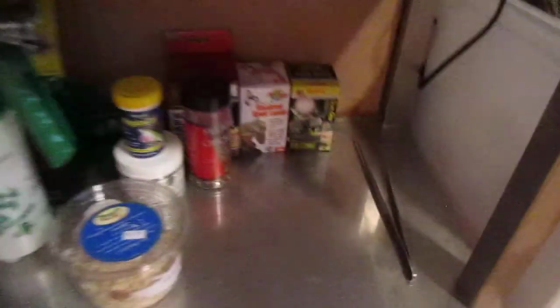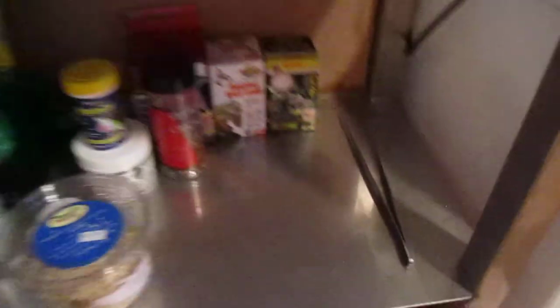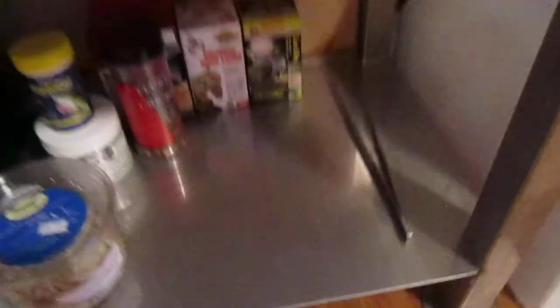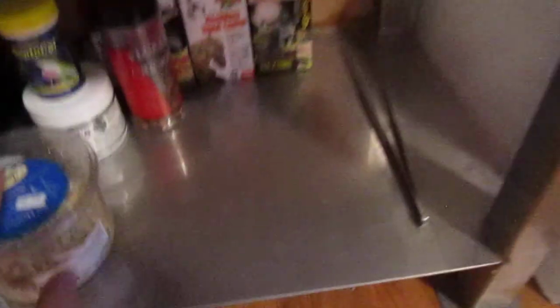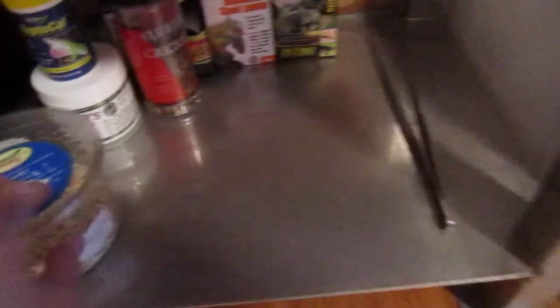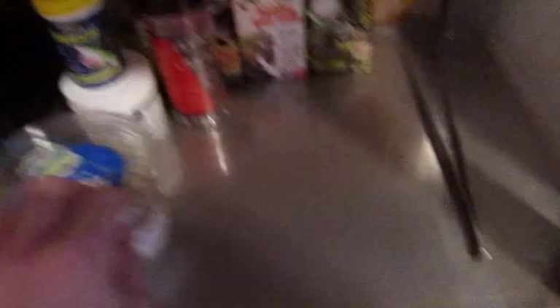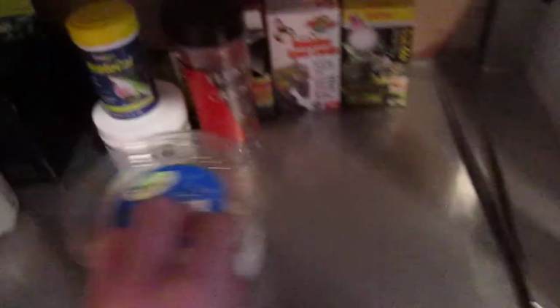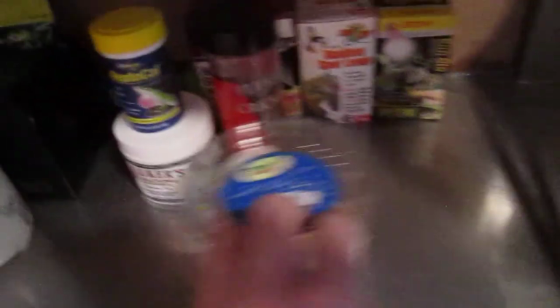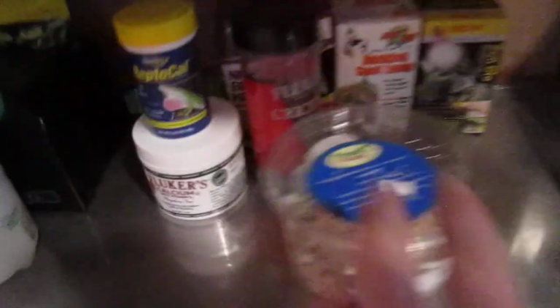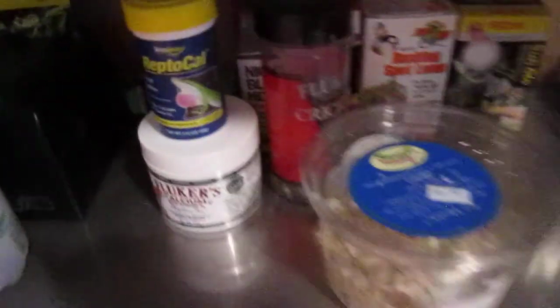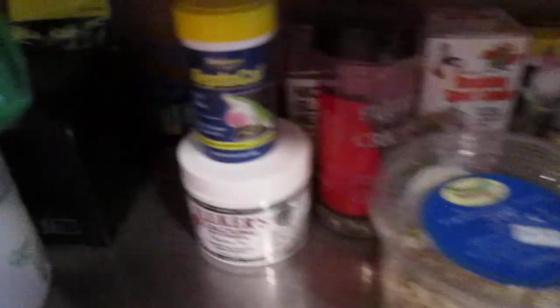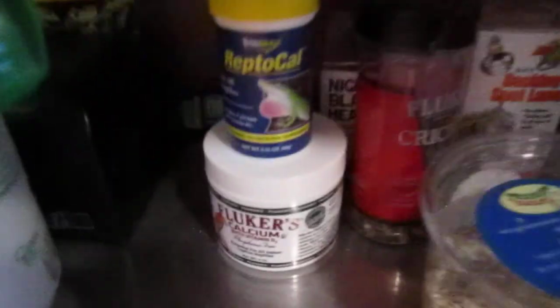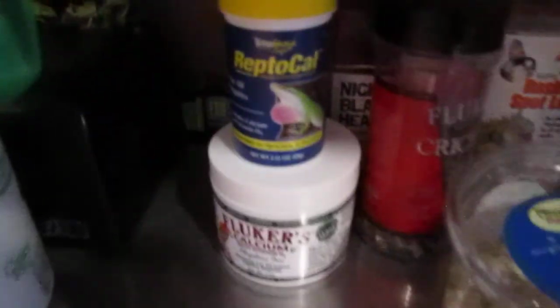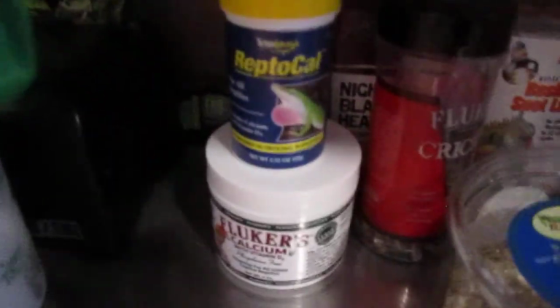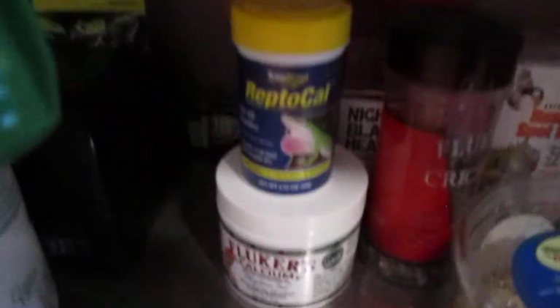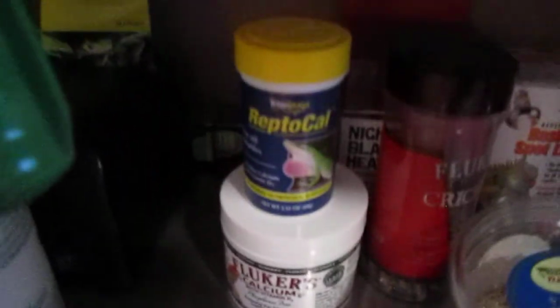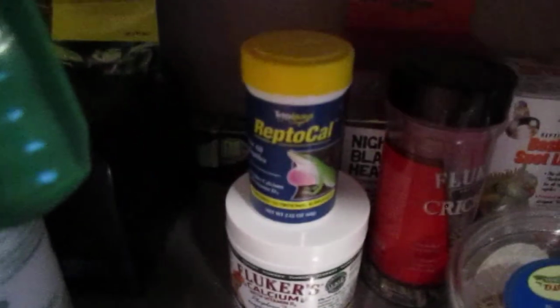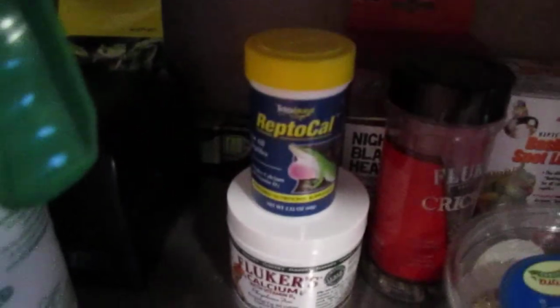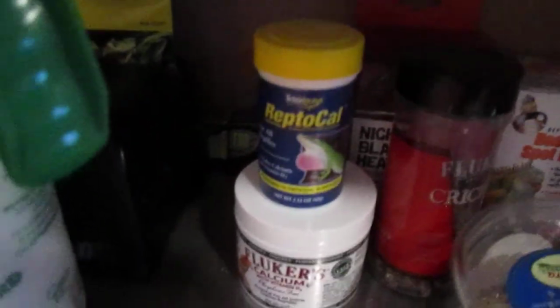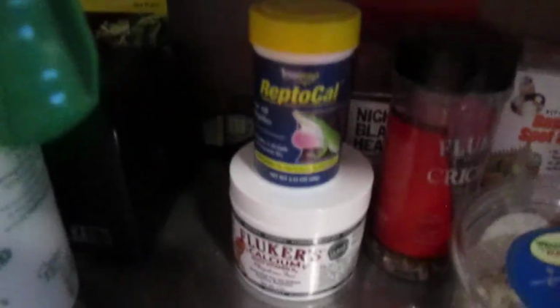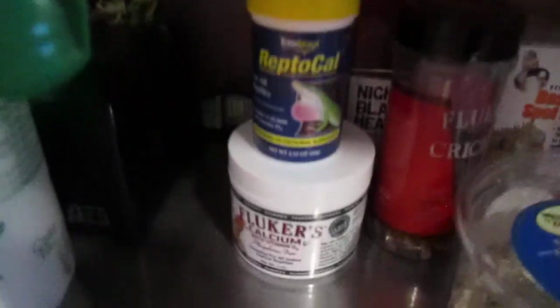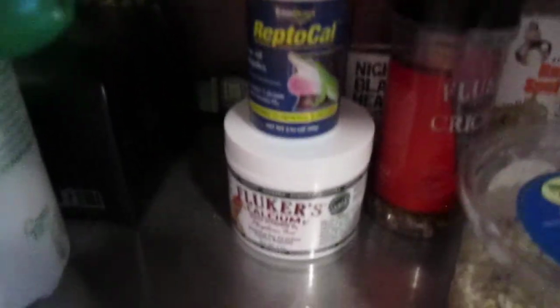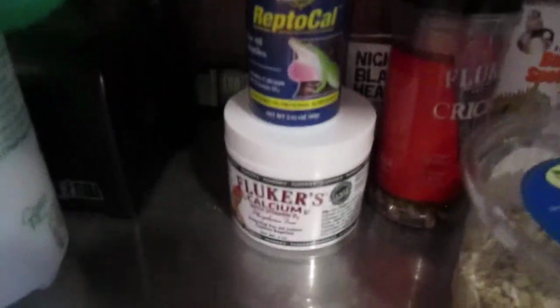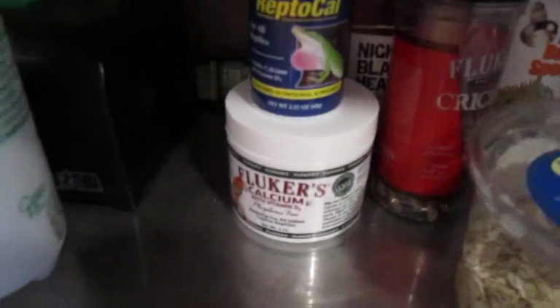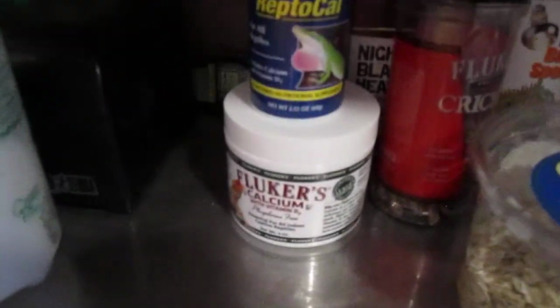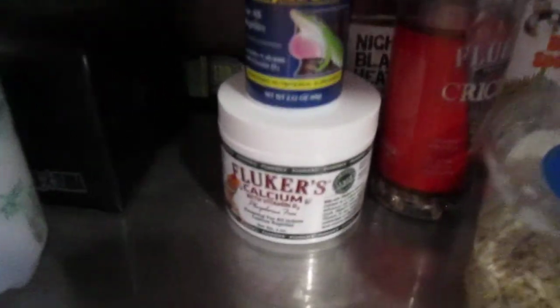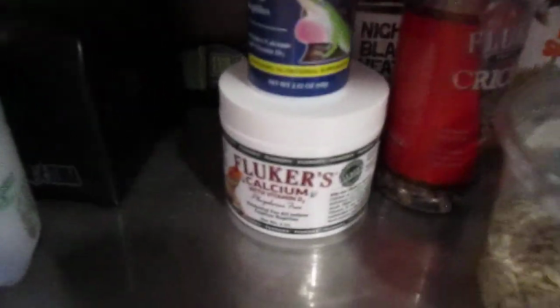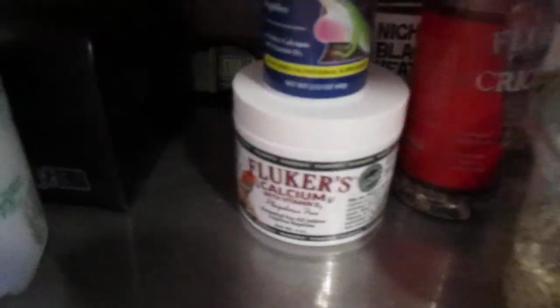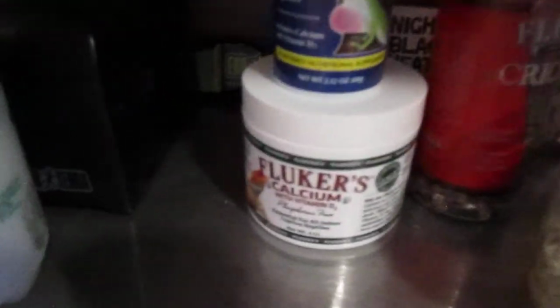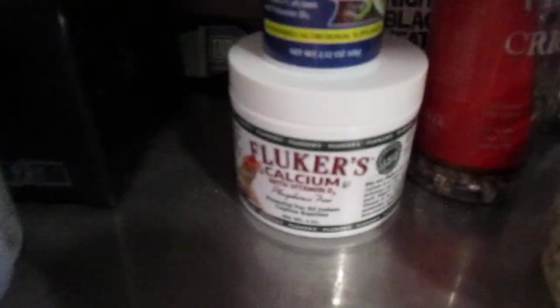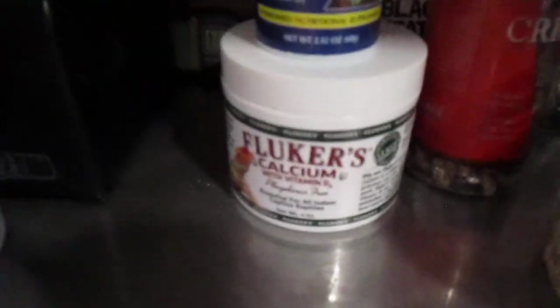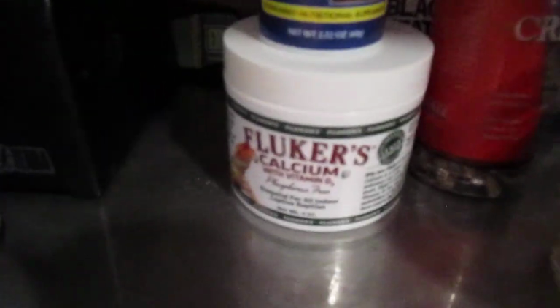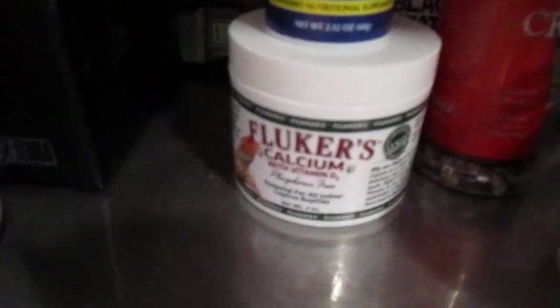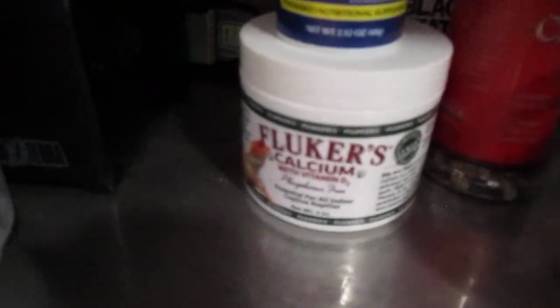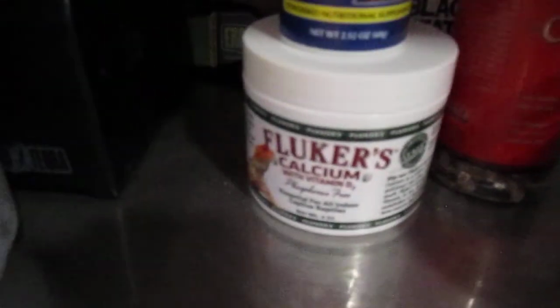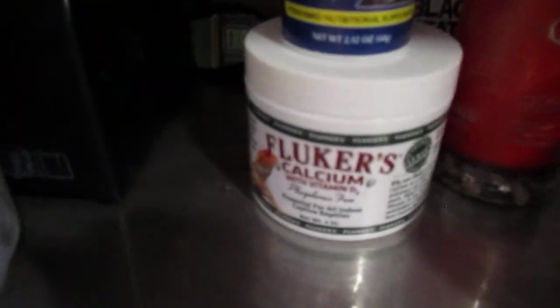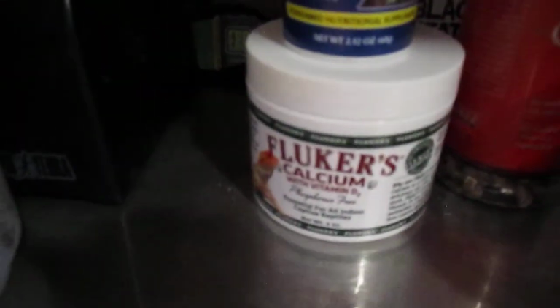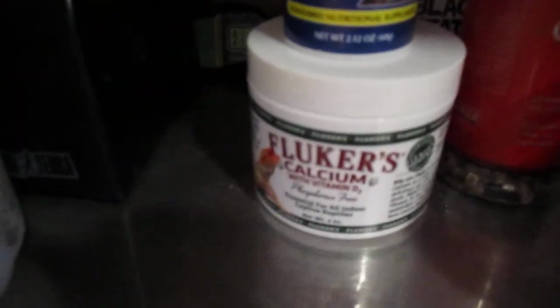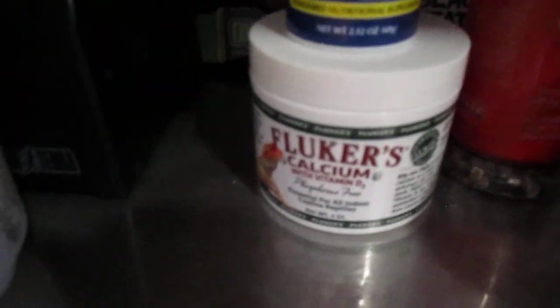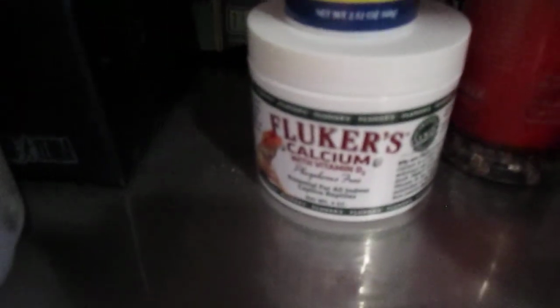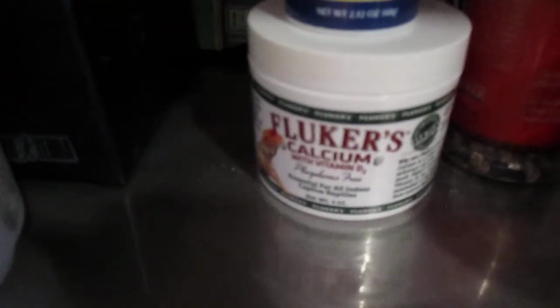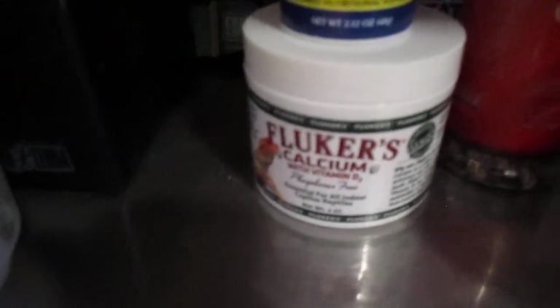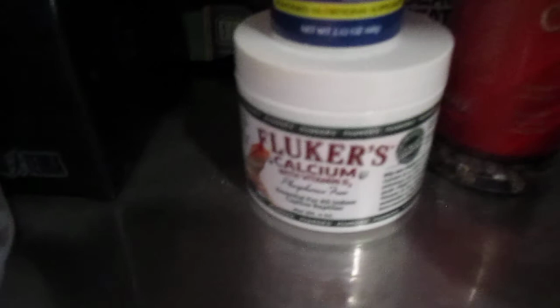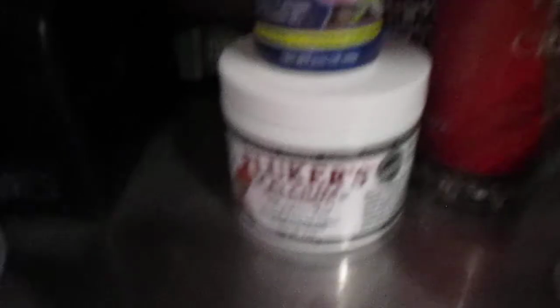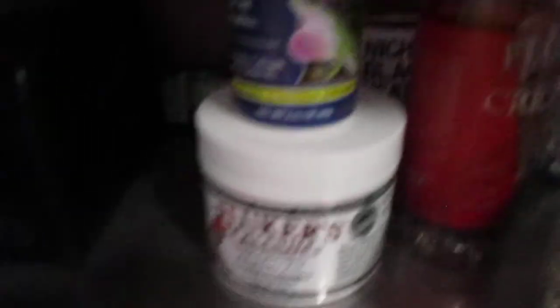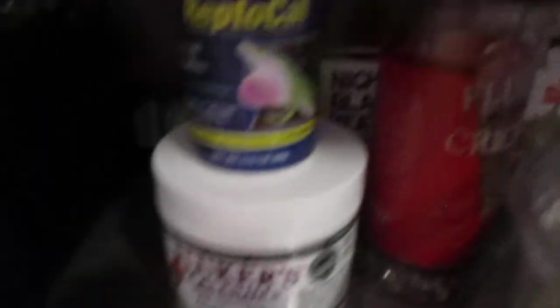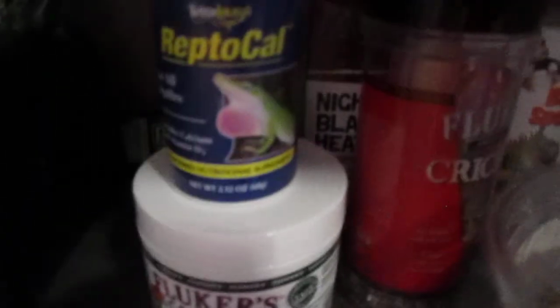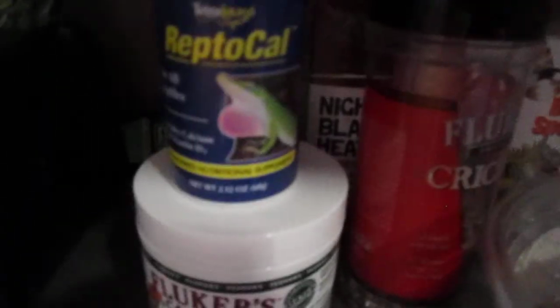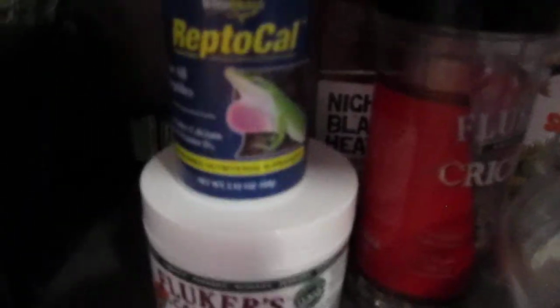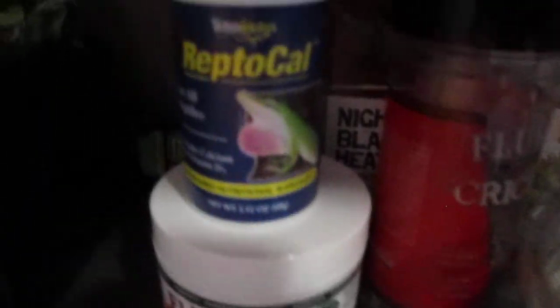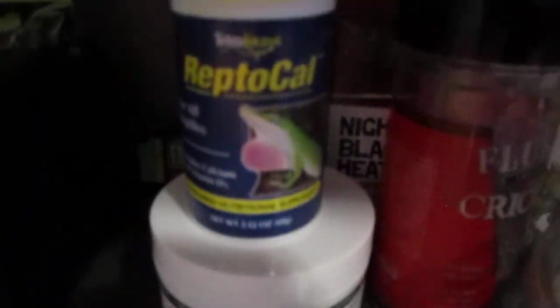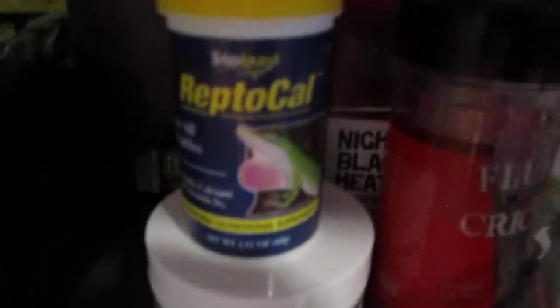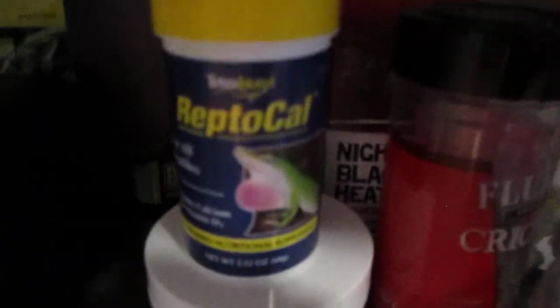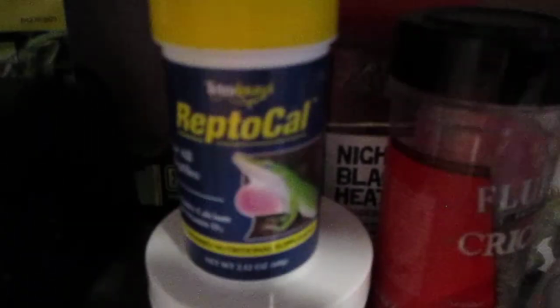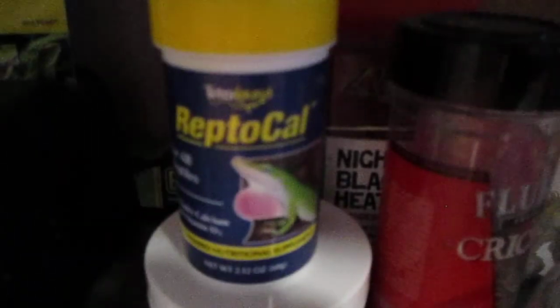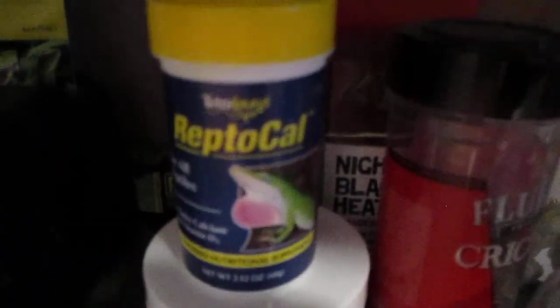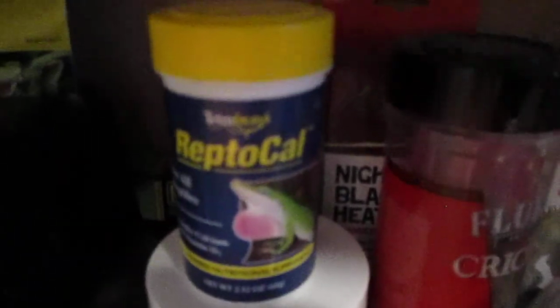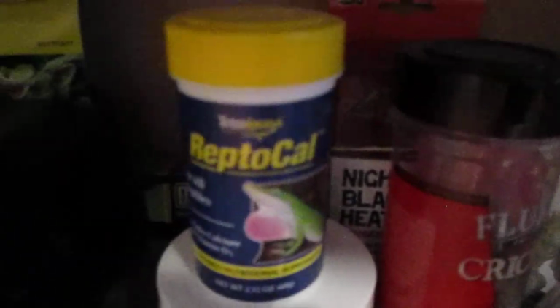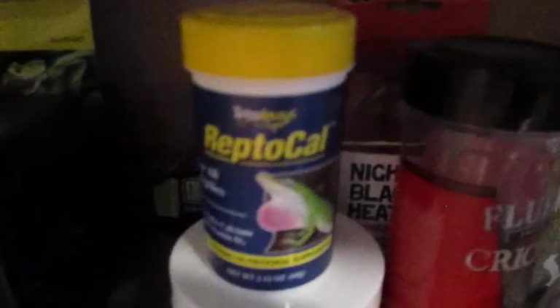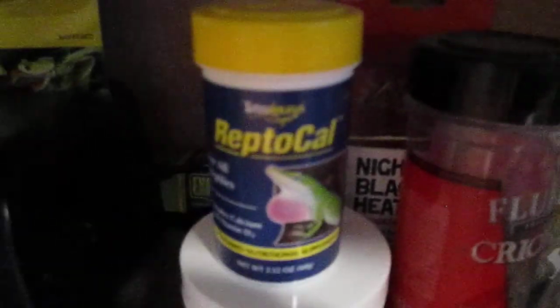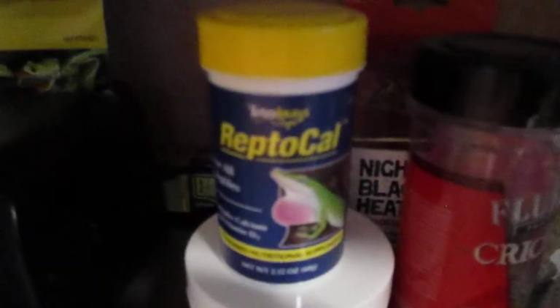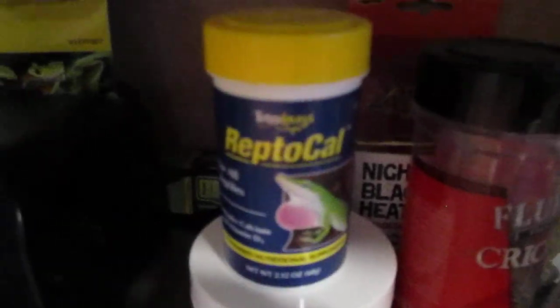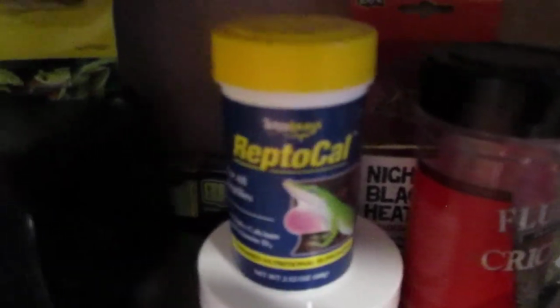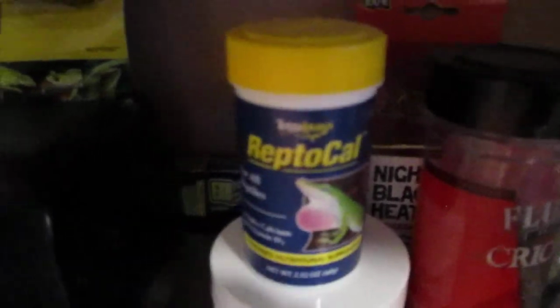I have the calcium right there — Flucker's Calcium and Reptocal.